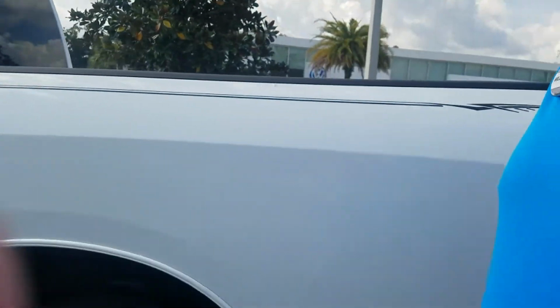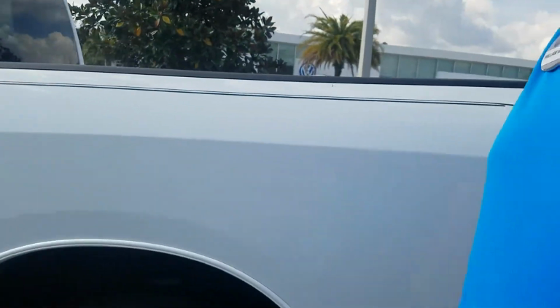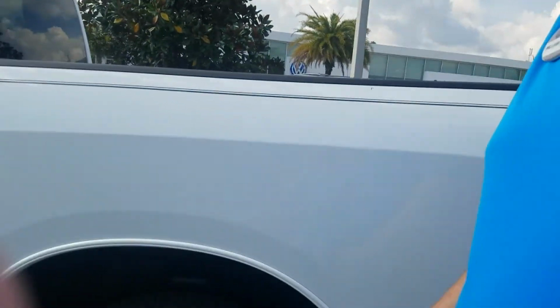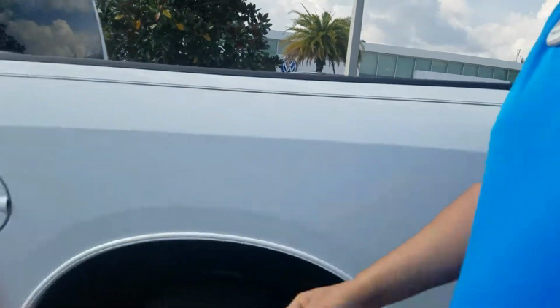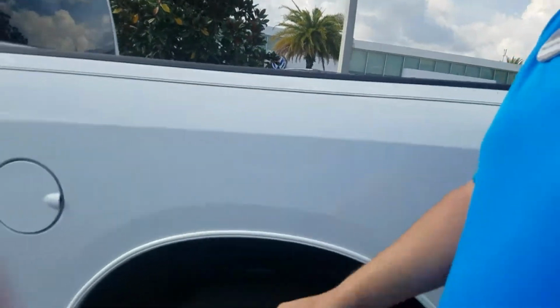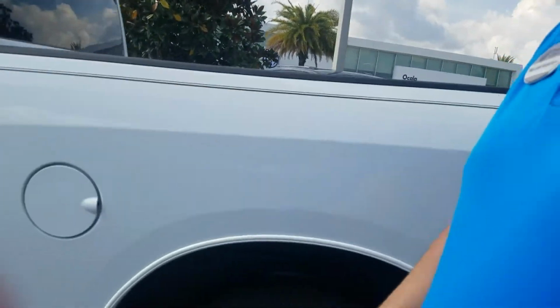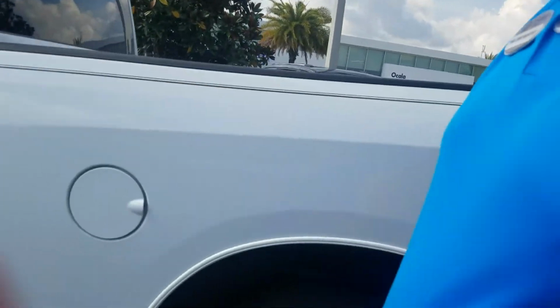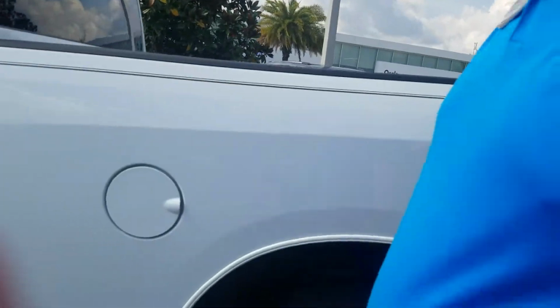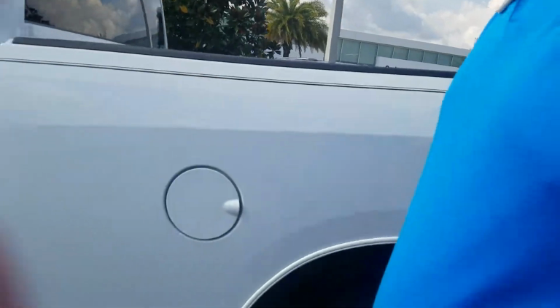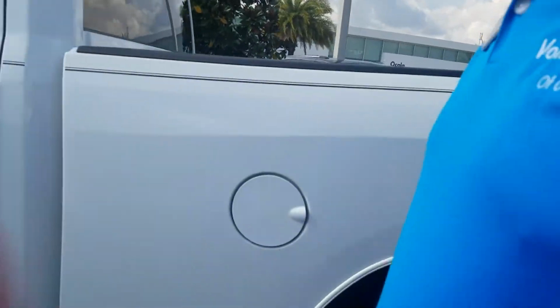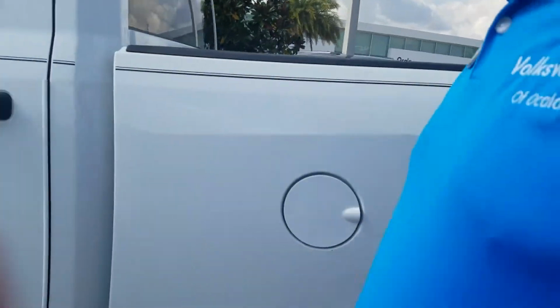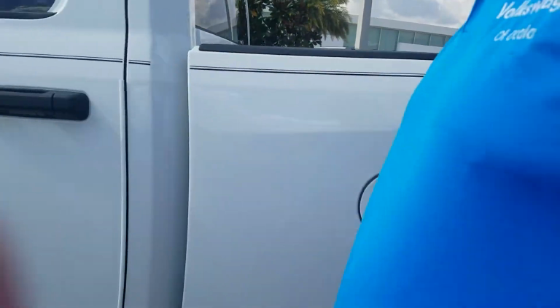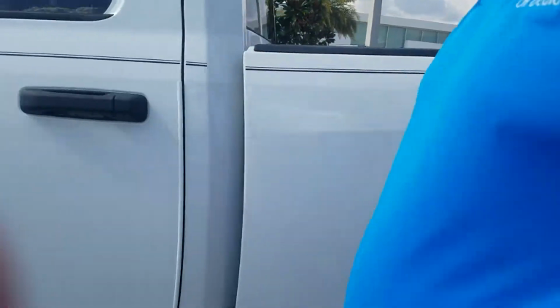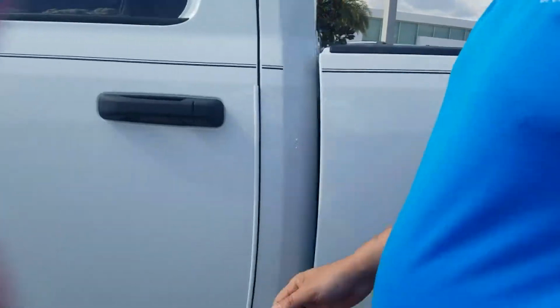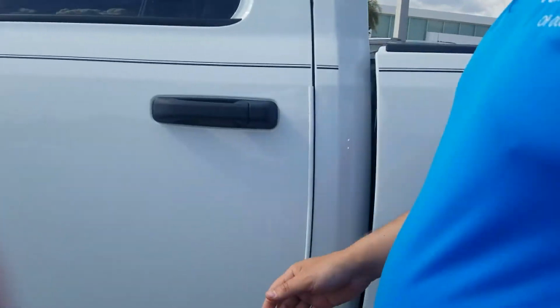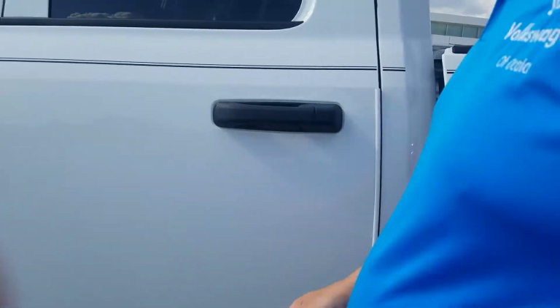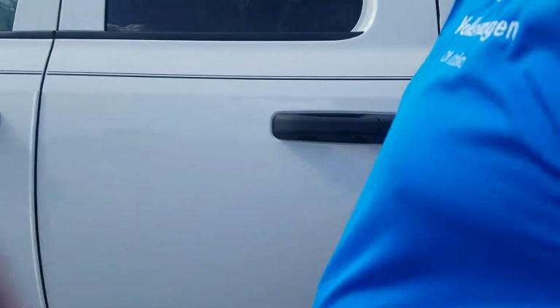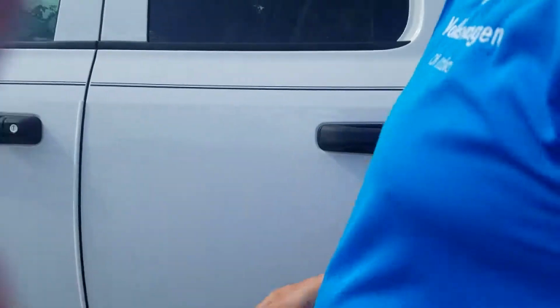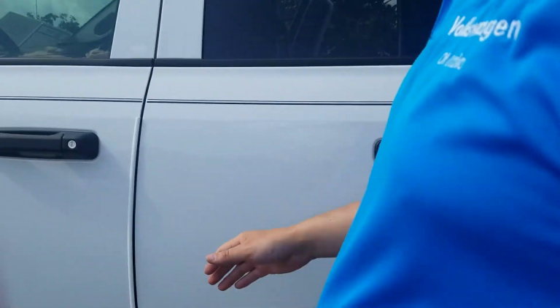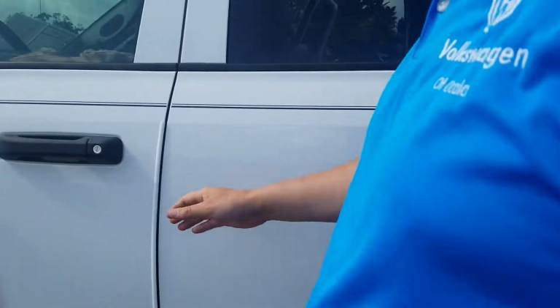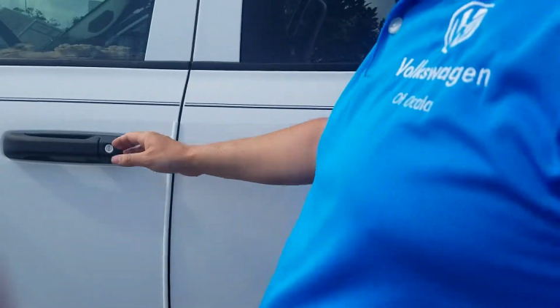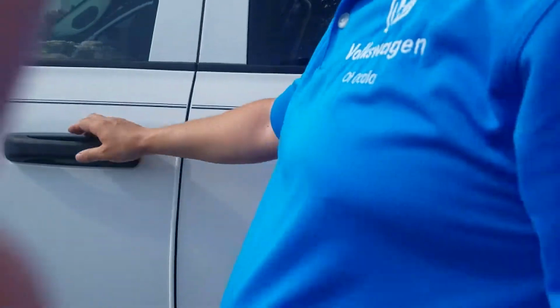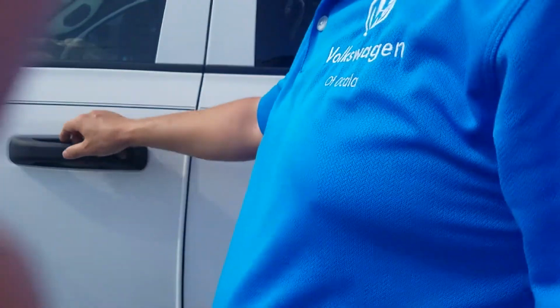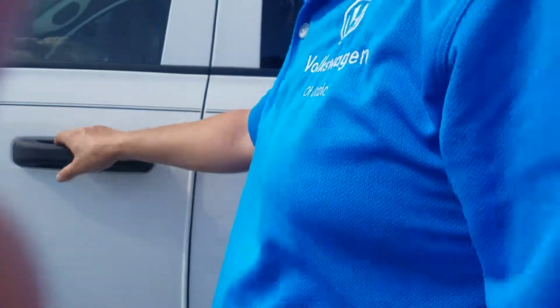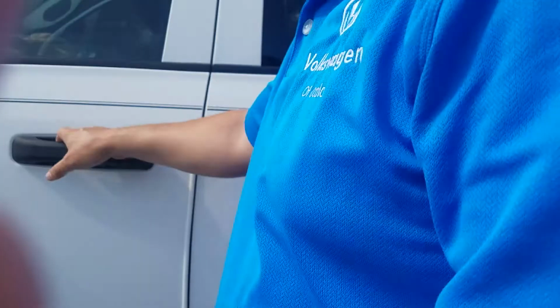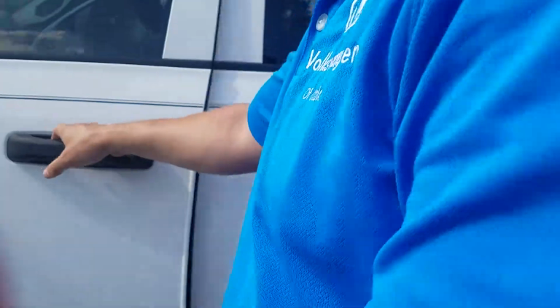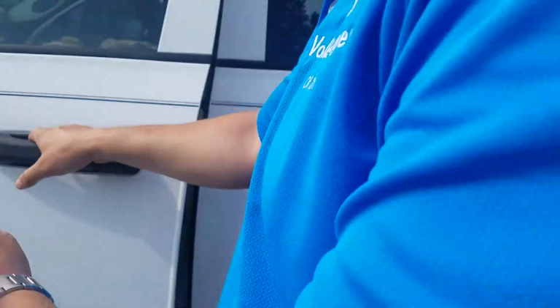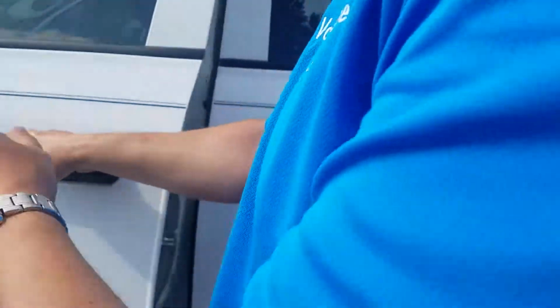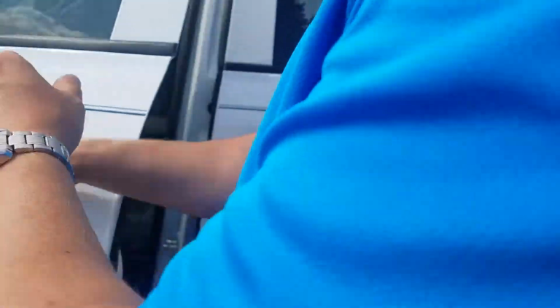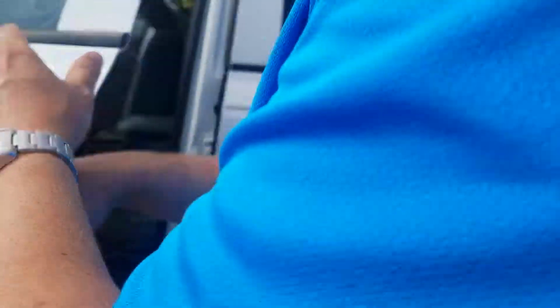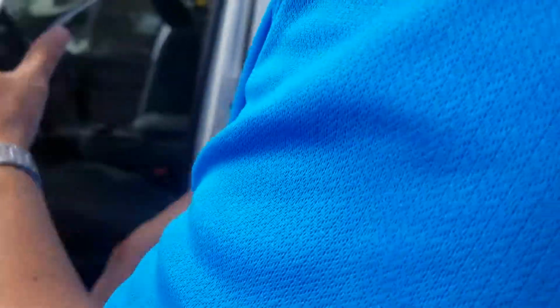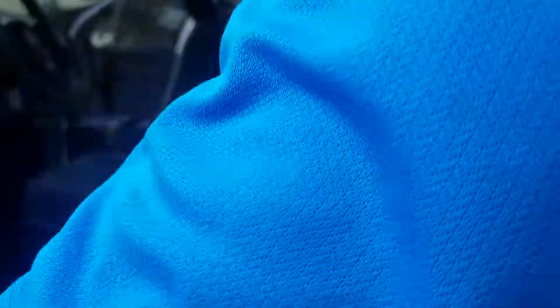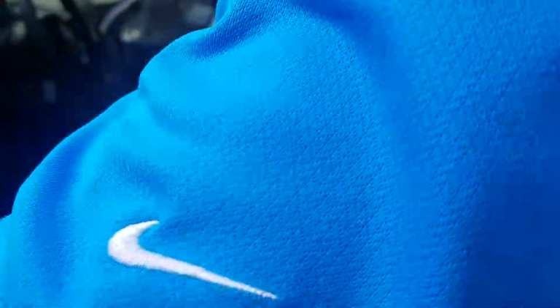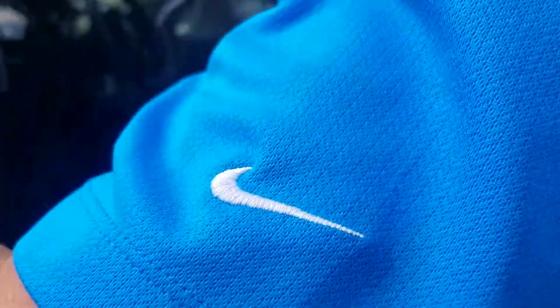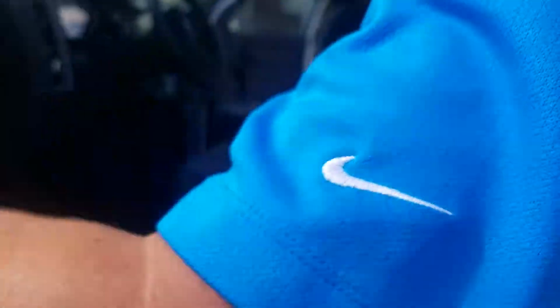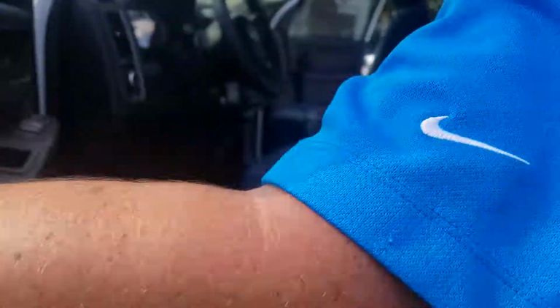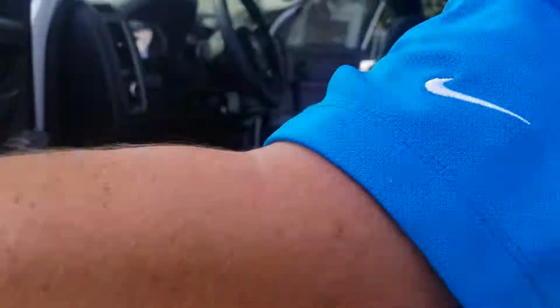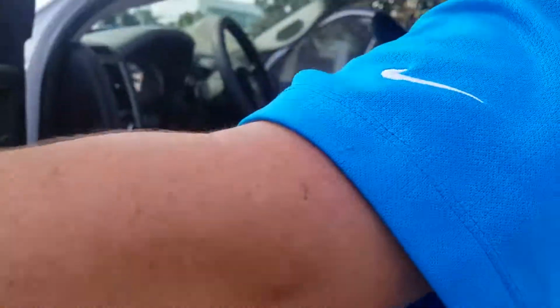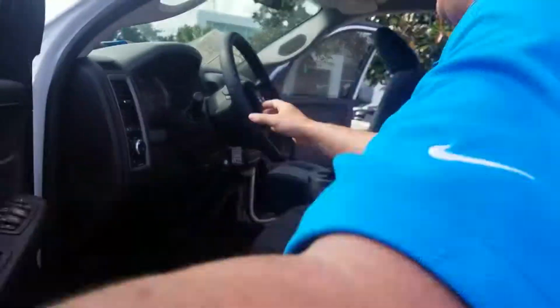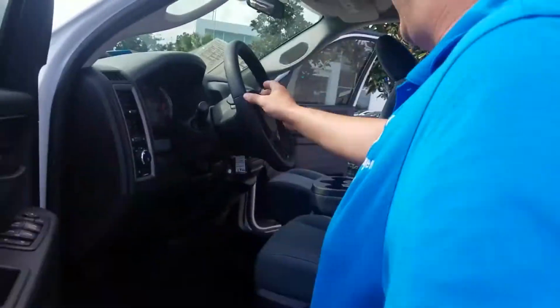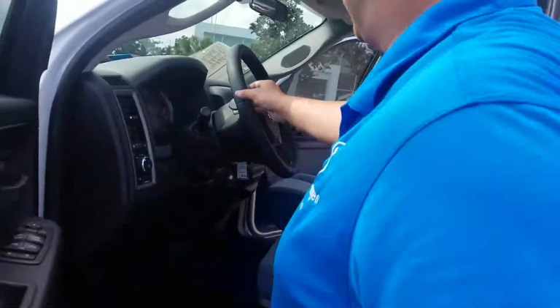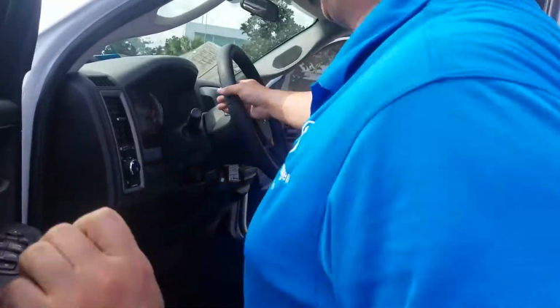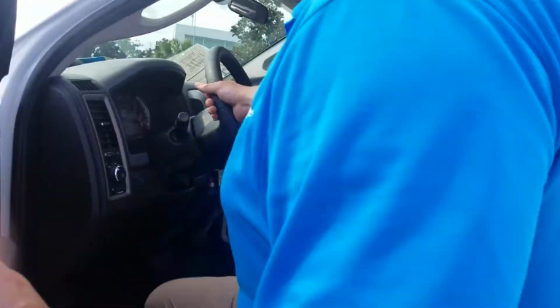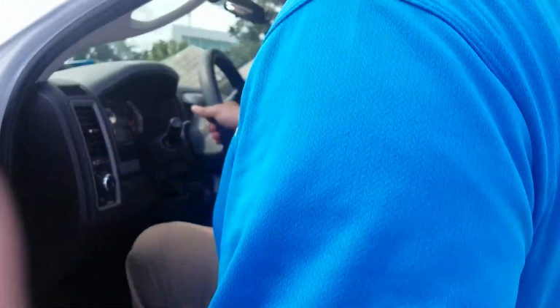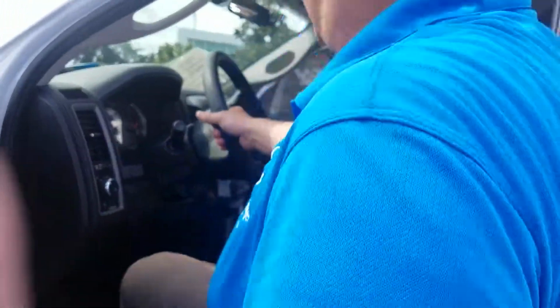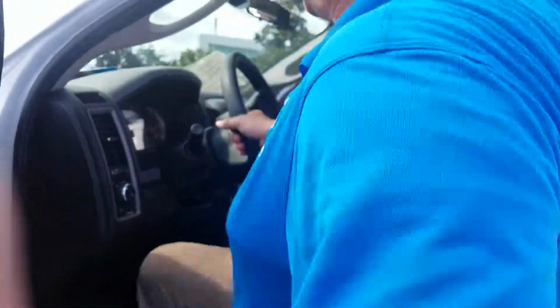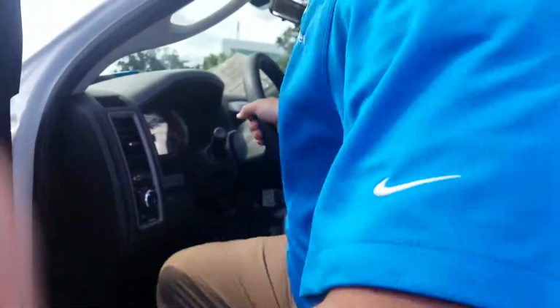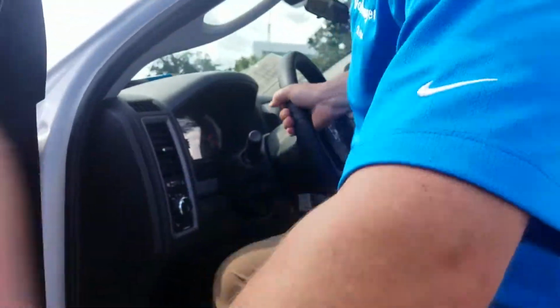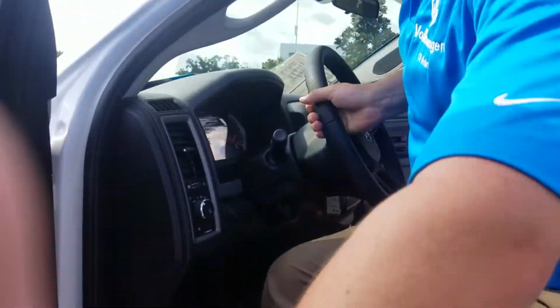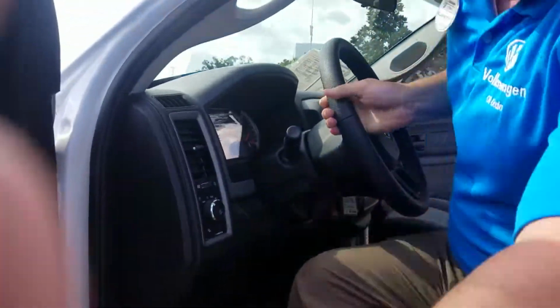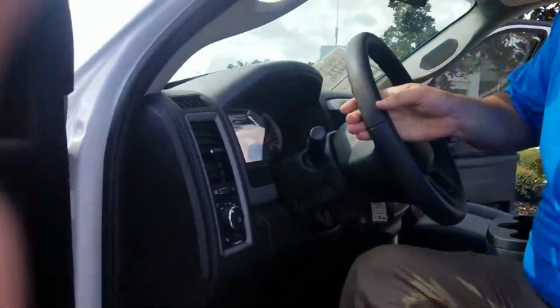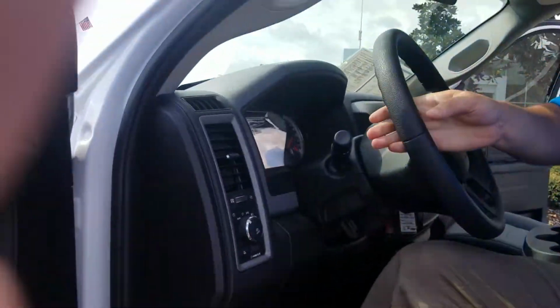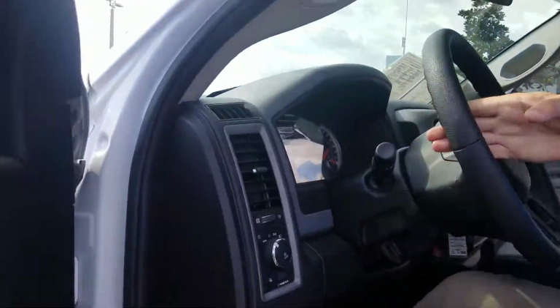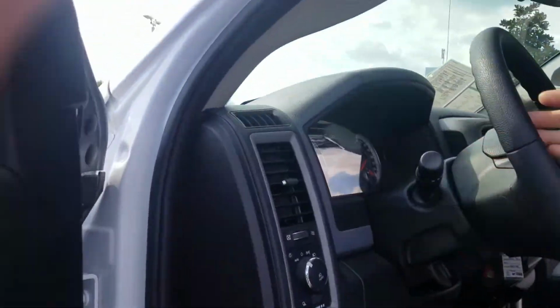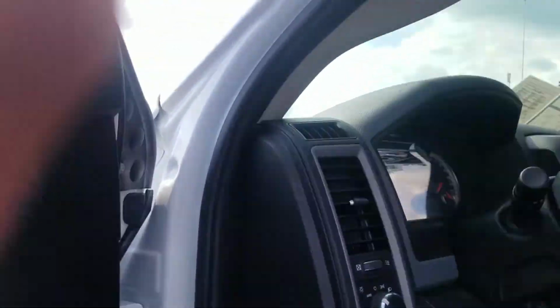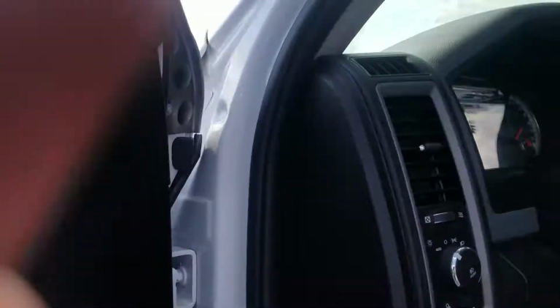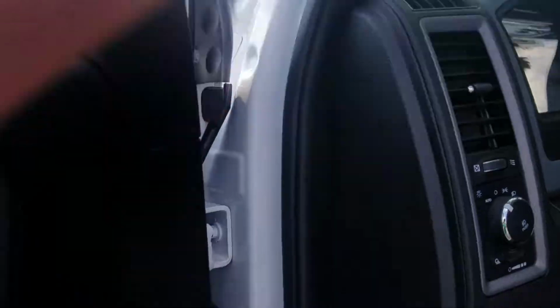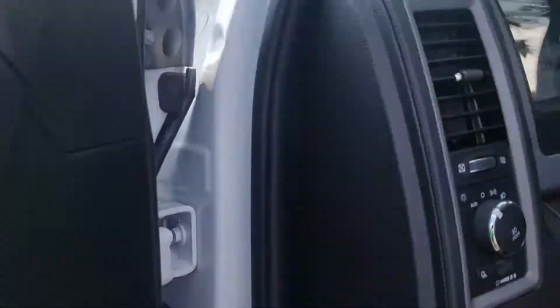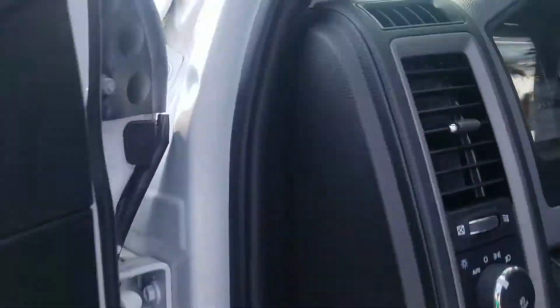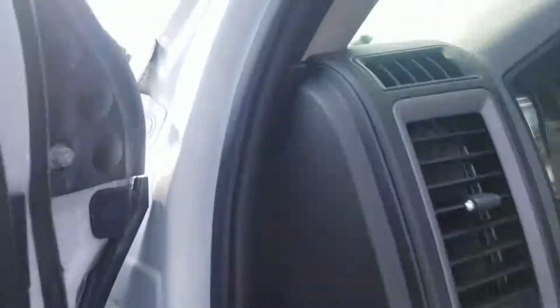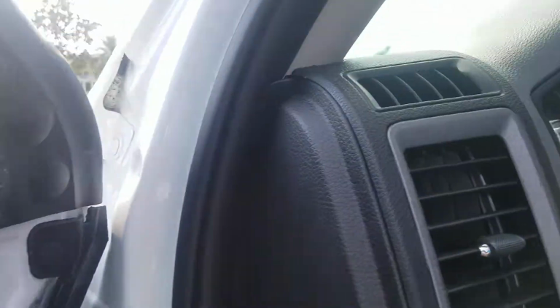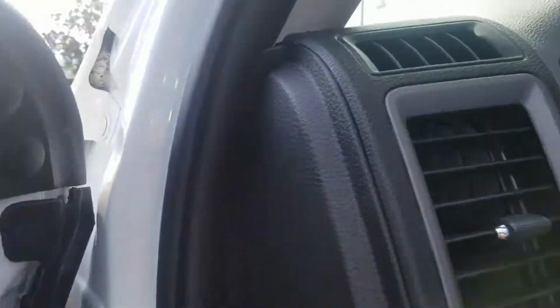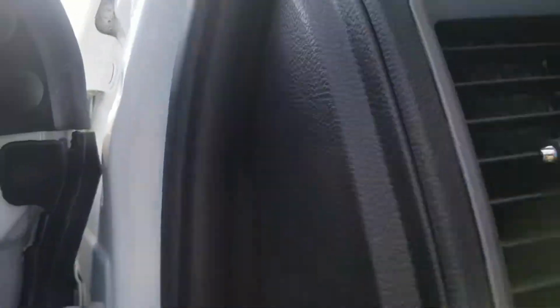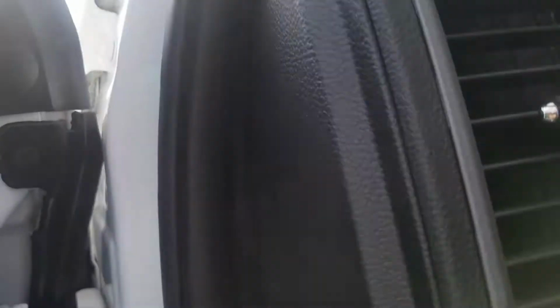Coming around the driver's side, we can see that this truck only has 3,600 miles.